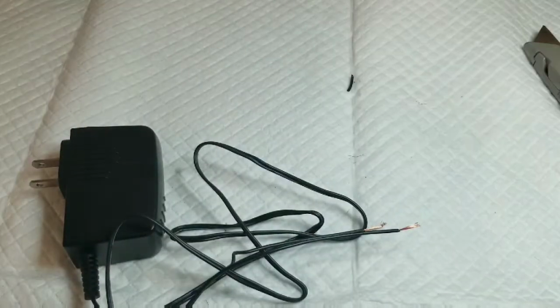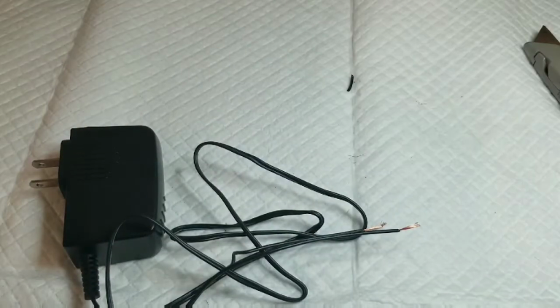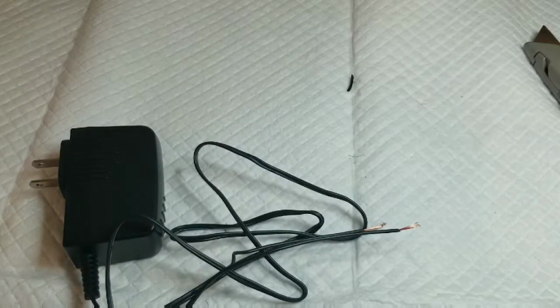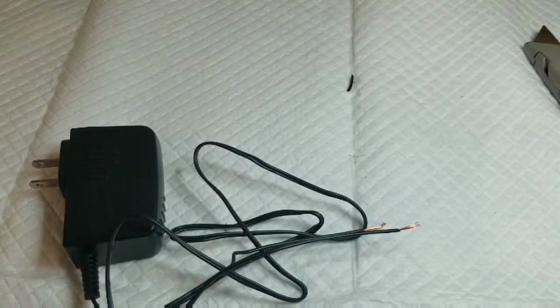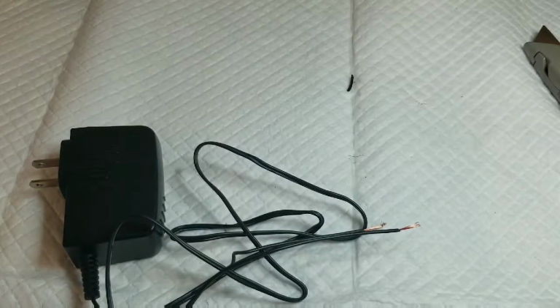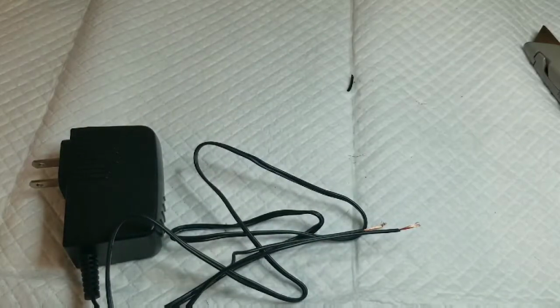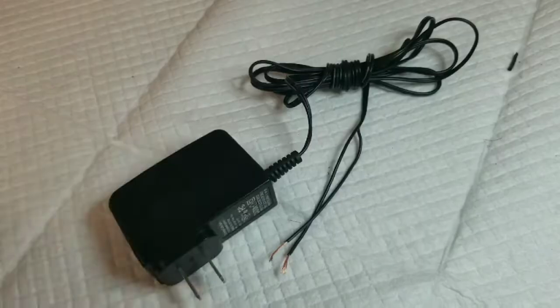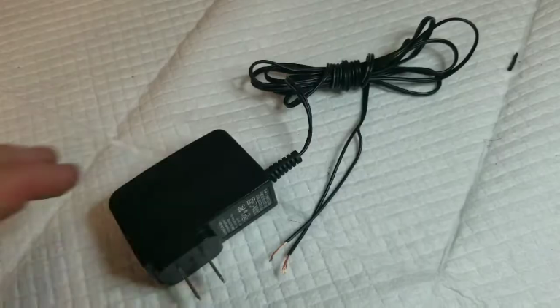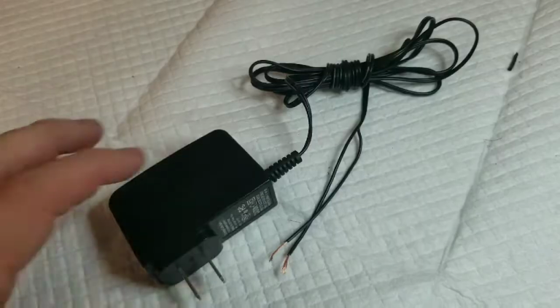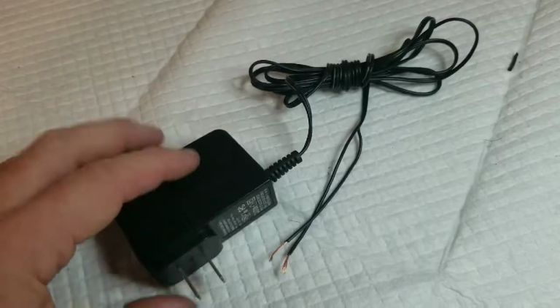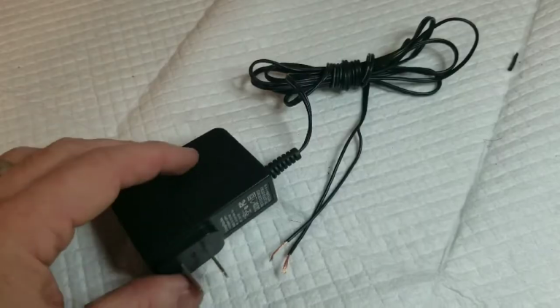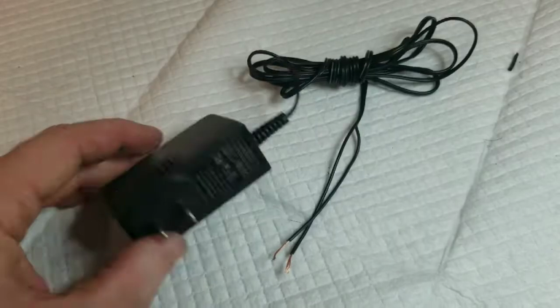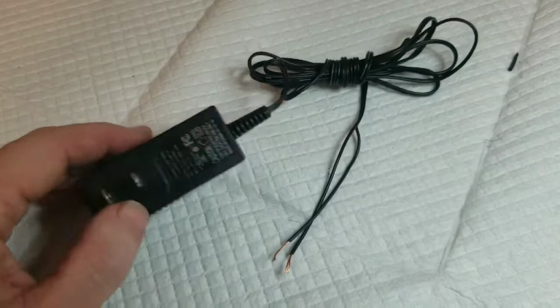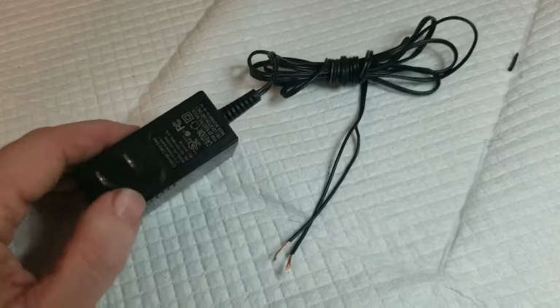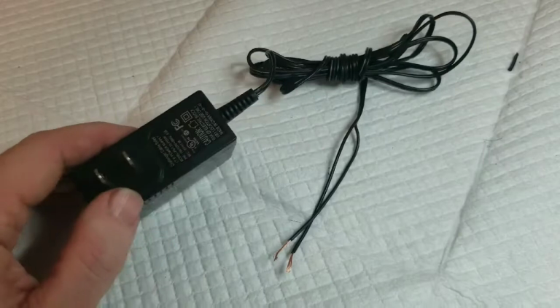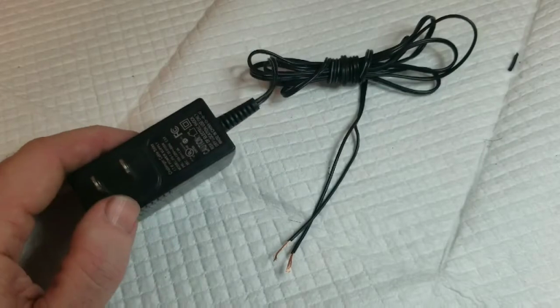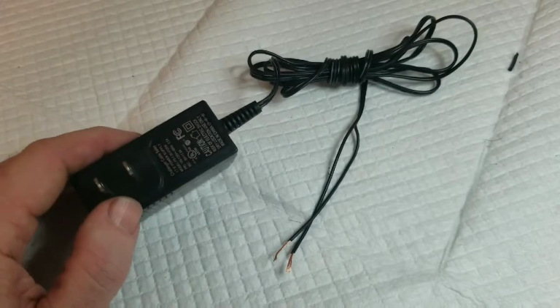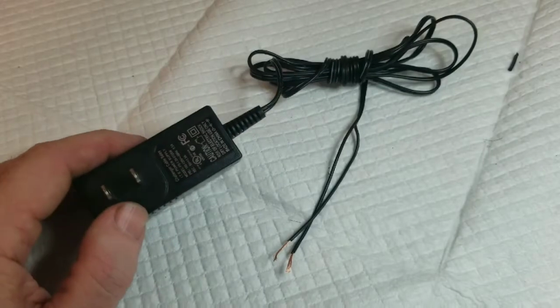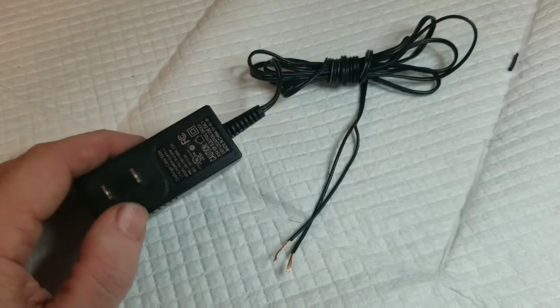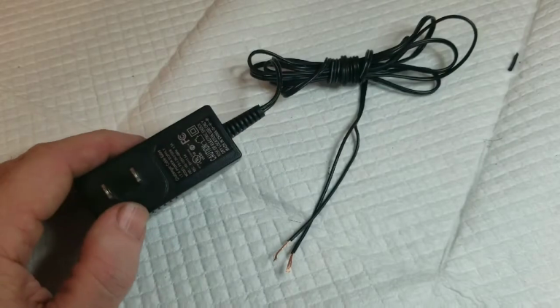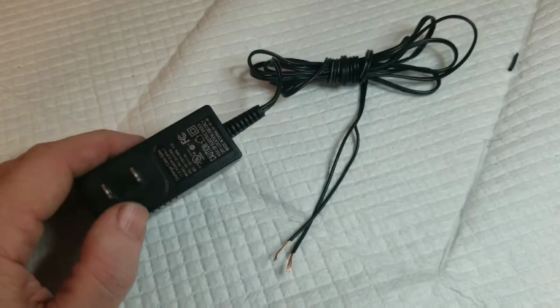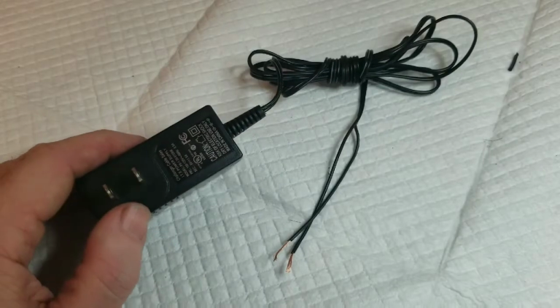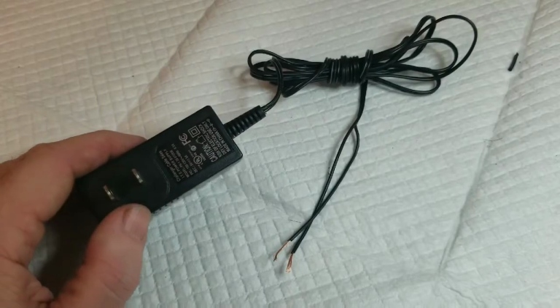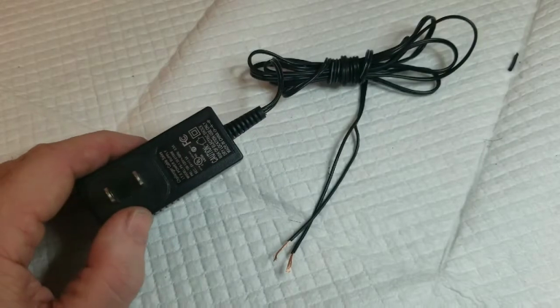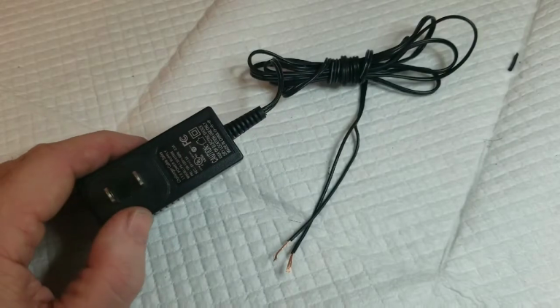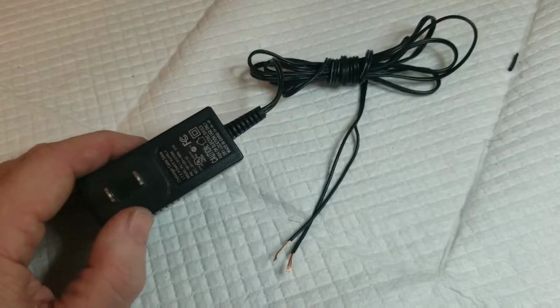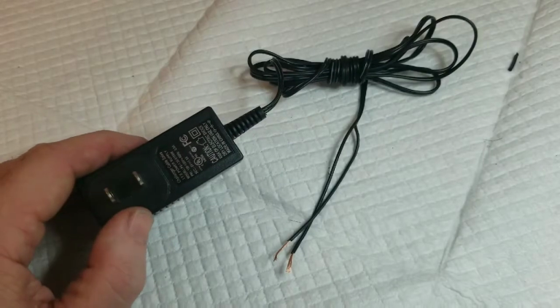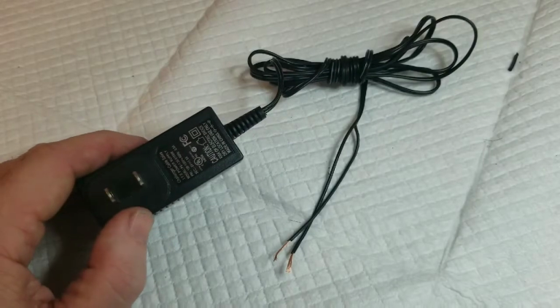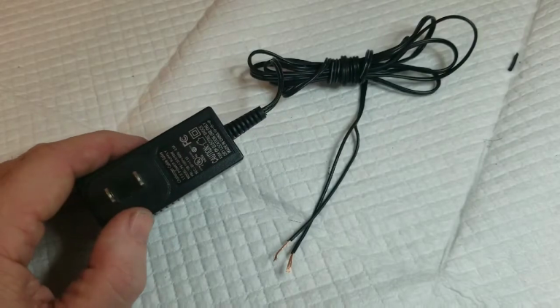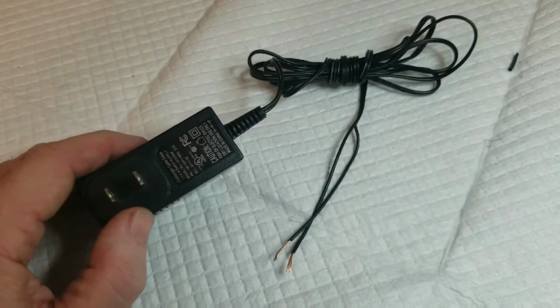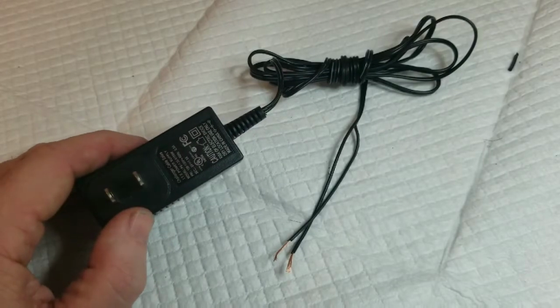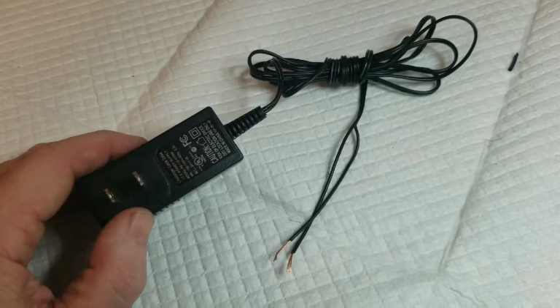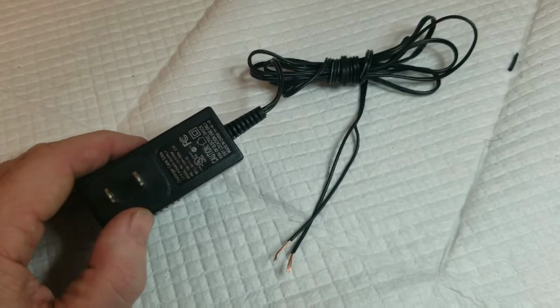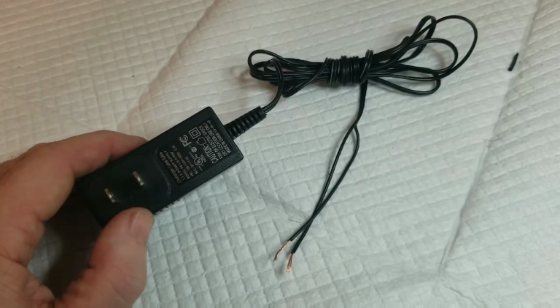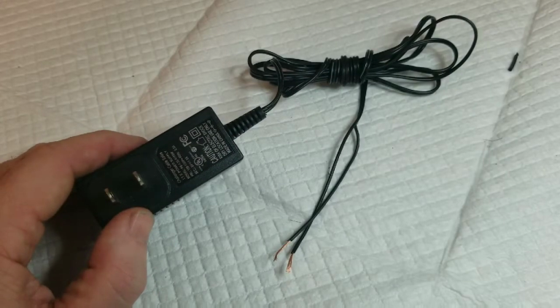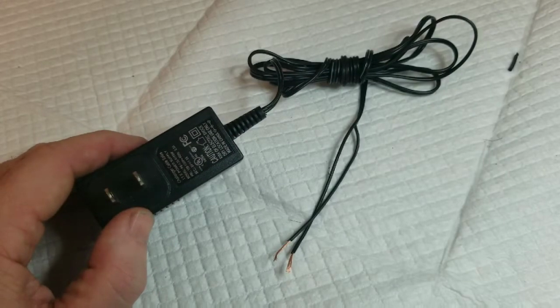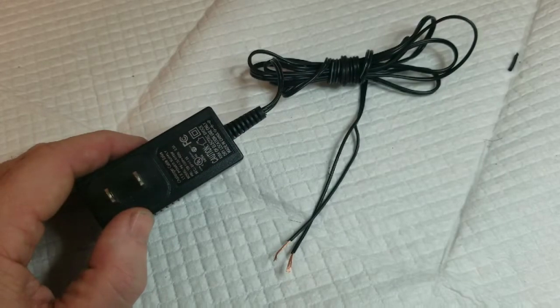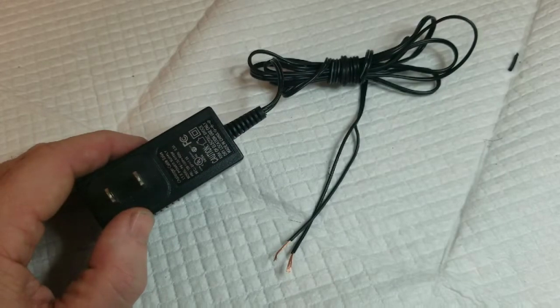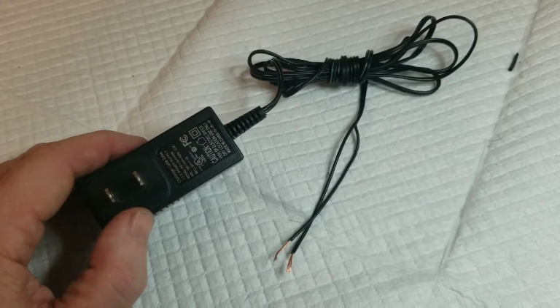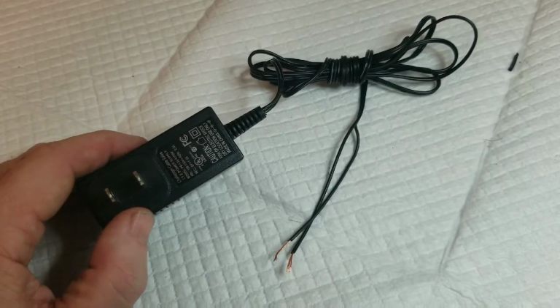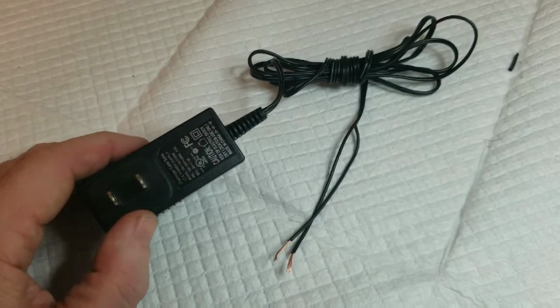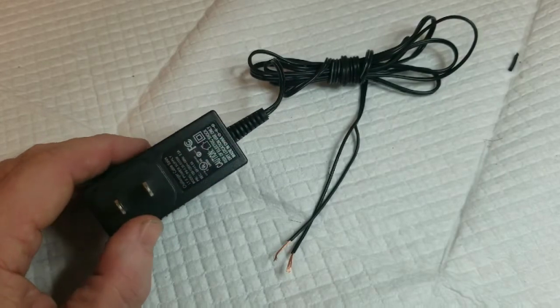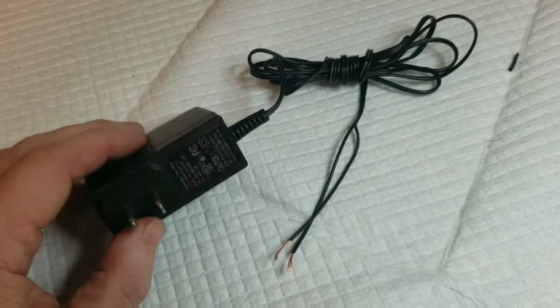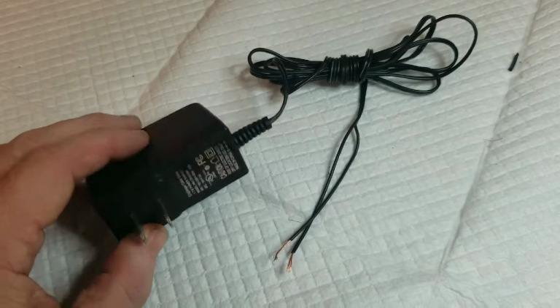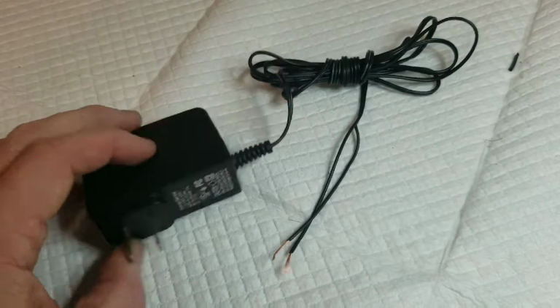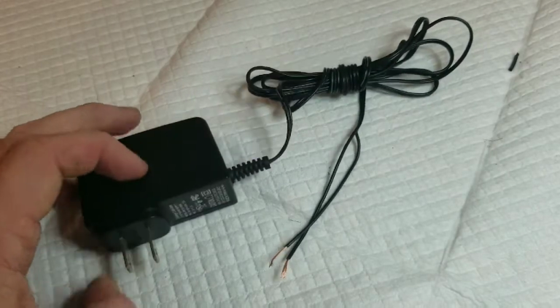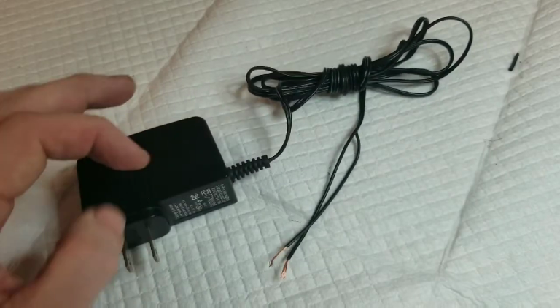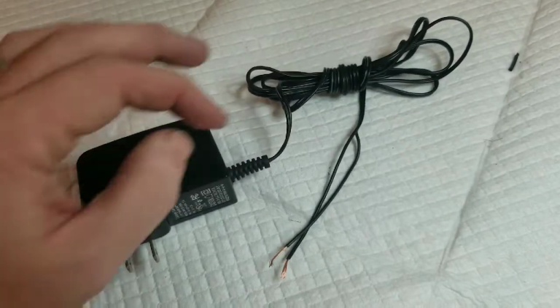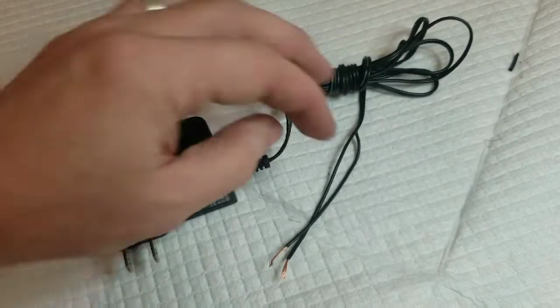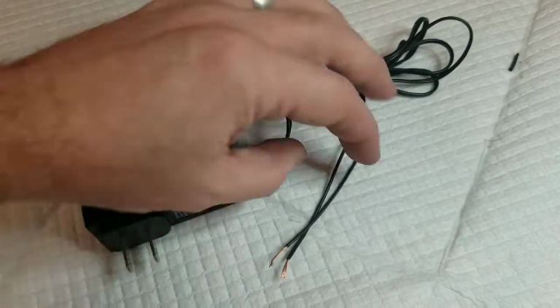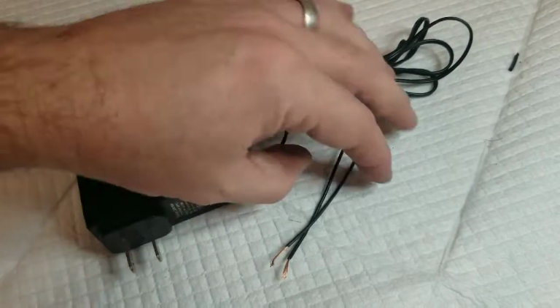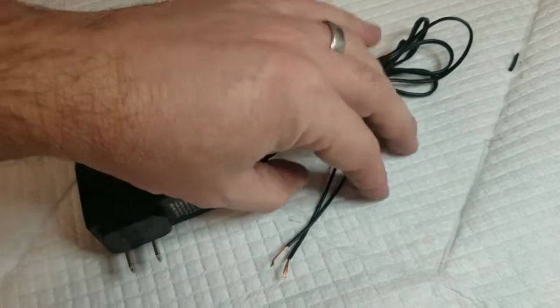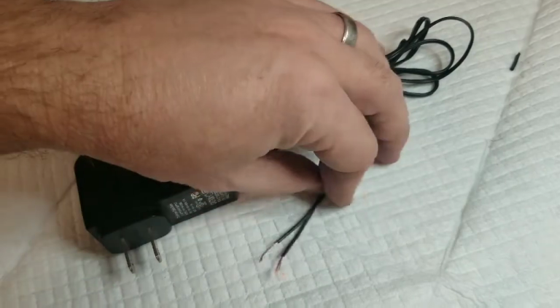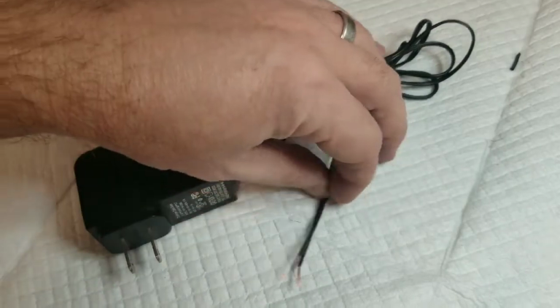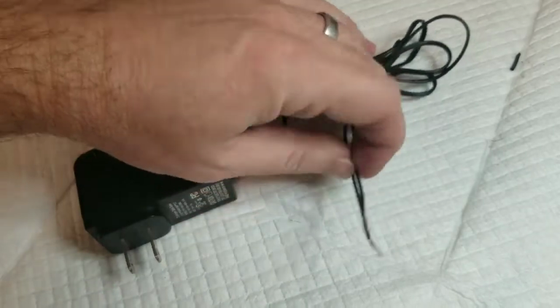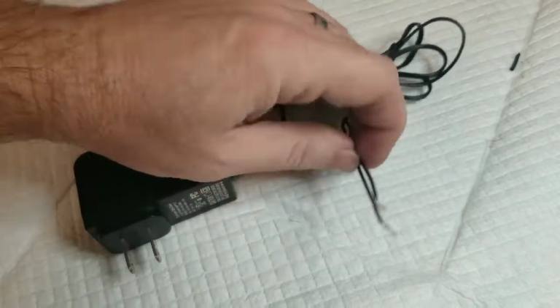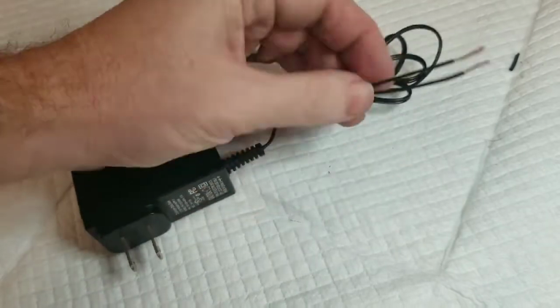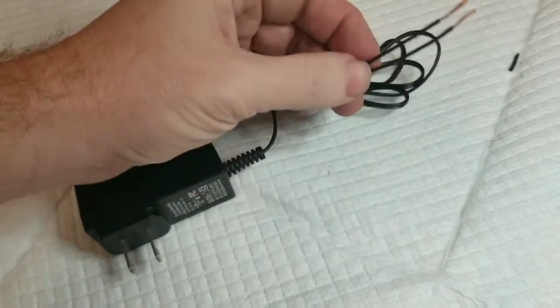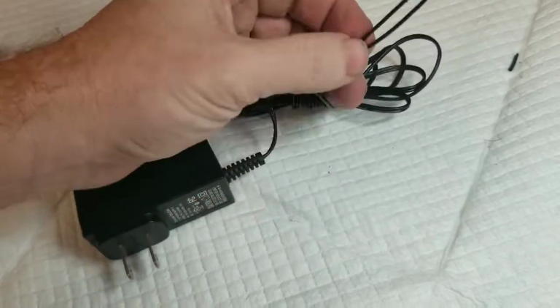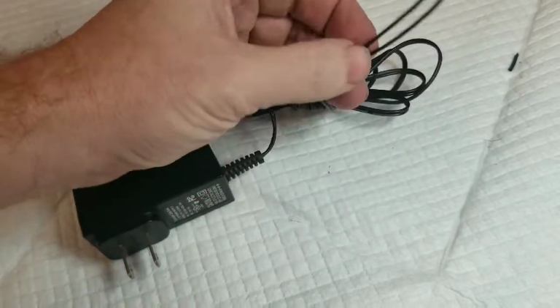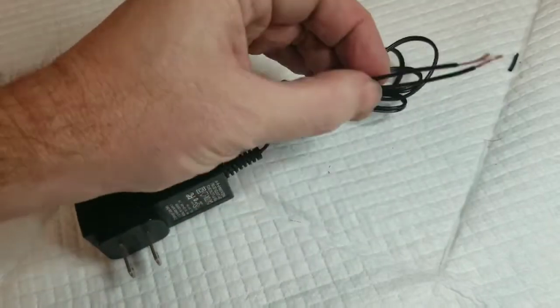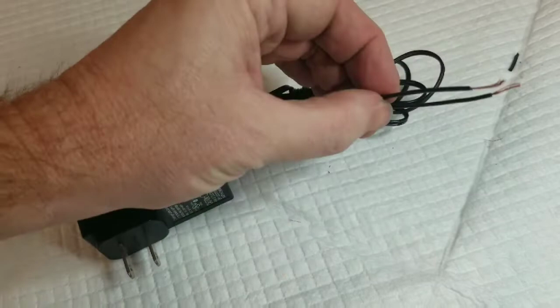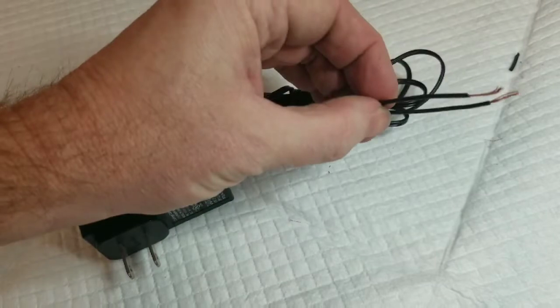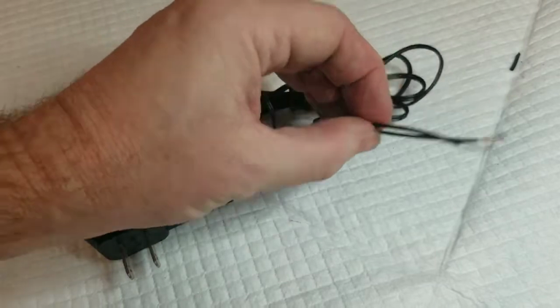All right, that's it — that is our power supply for electroplating golf clubs, ready to go.